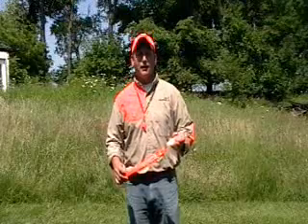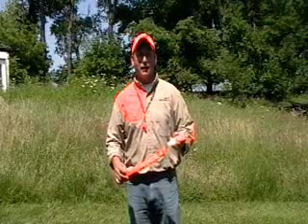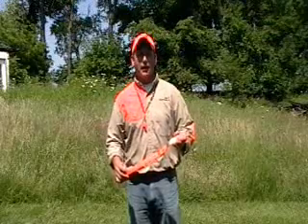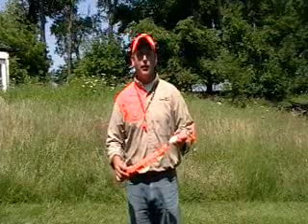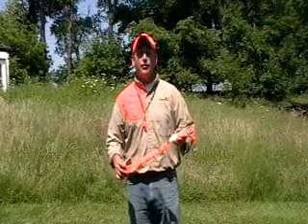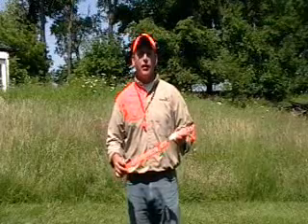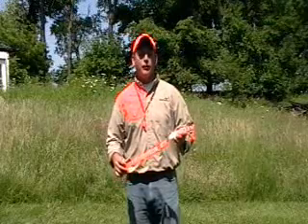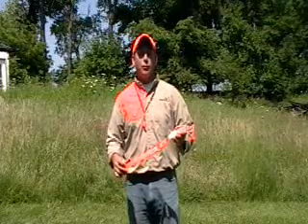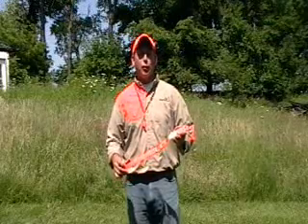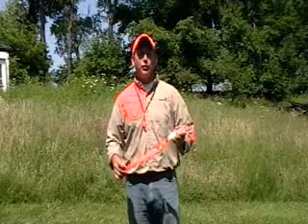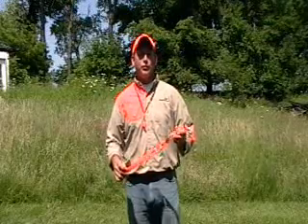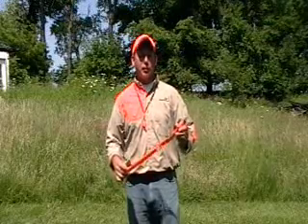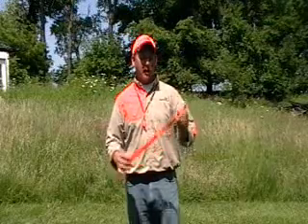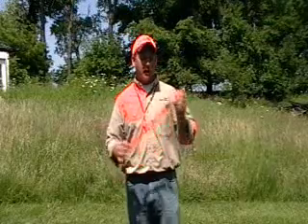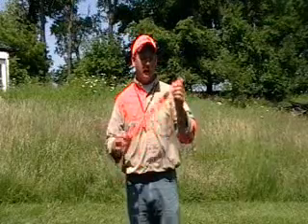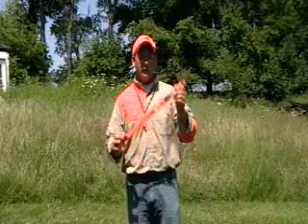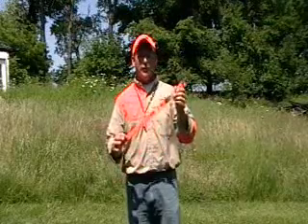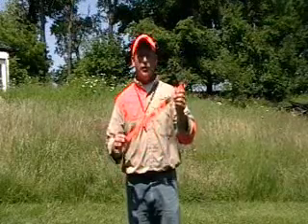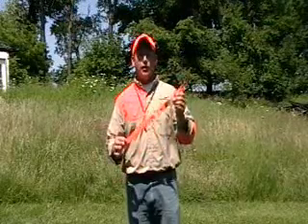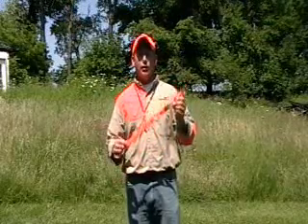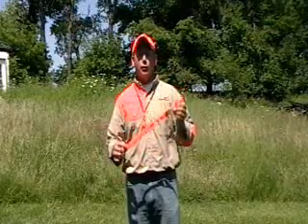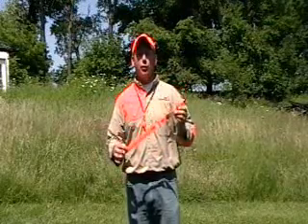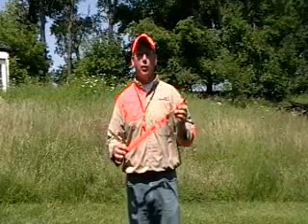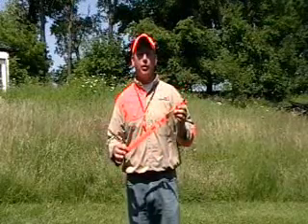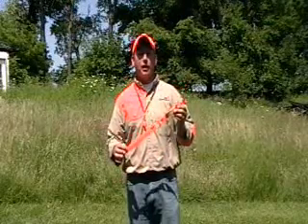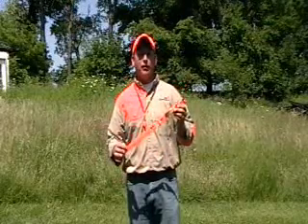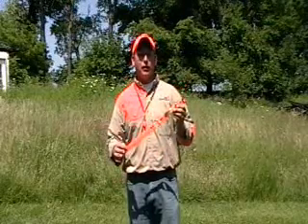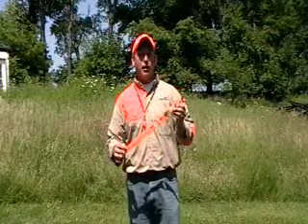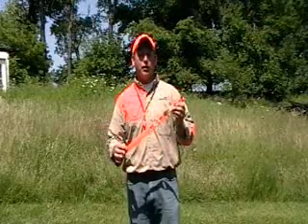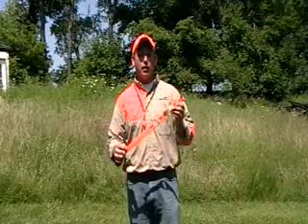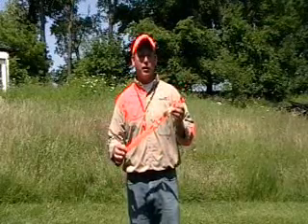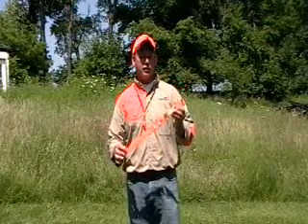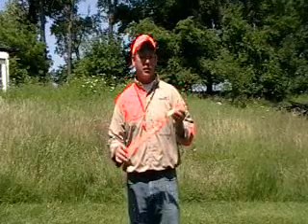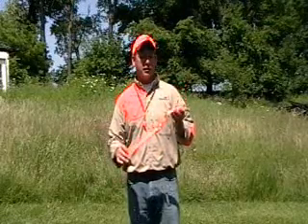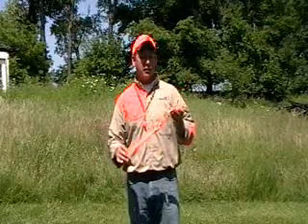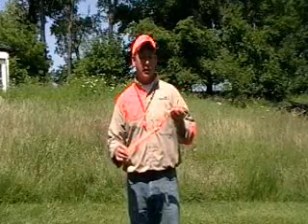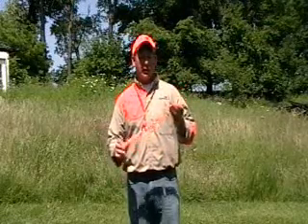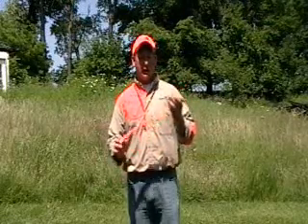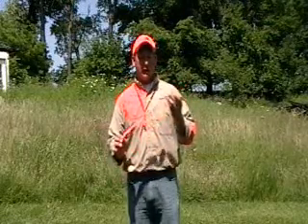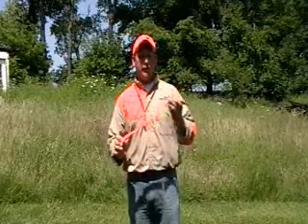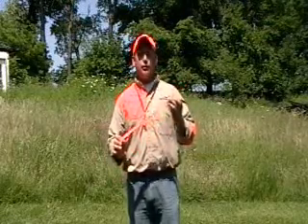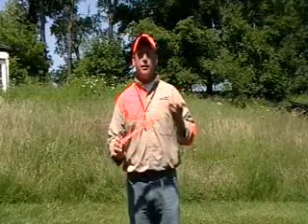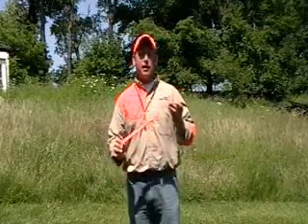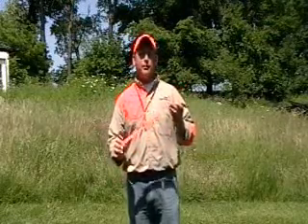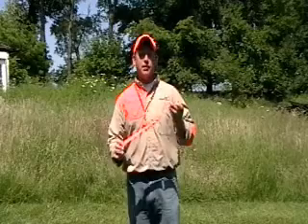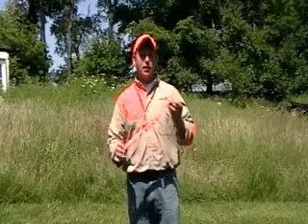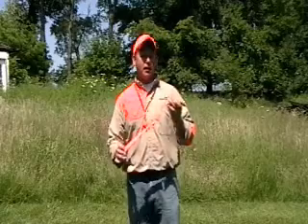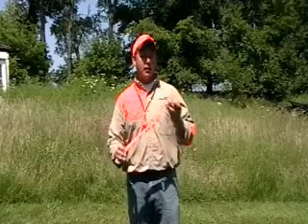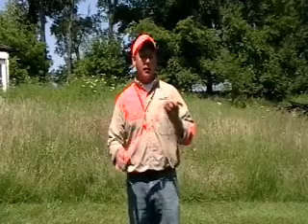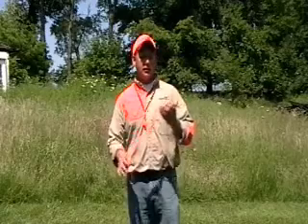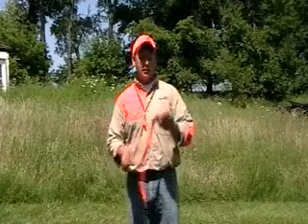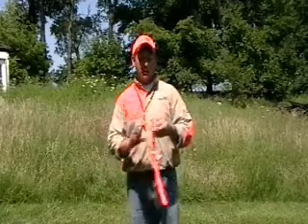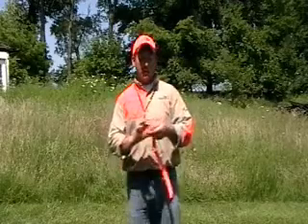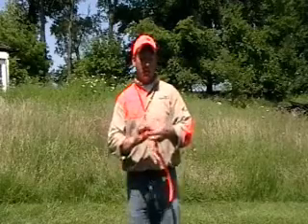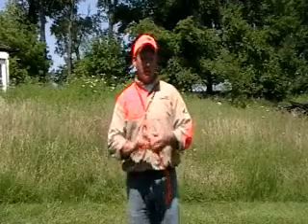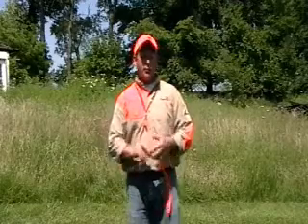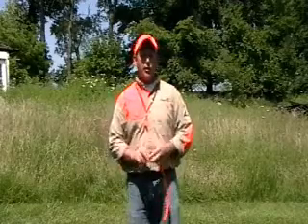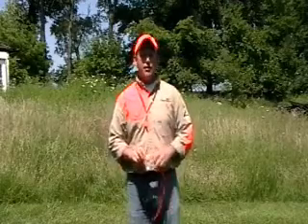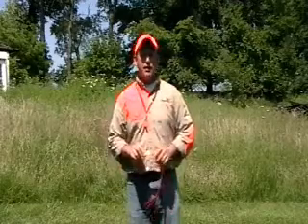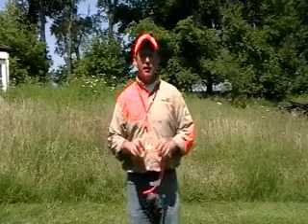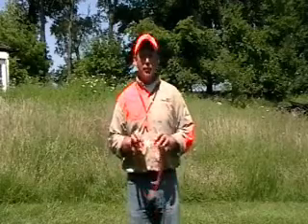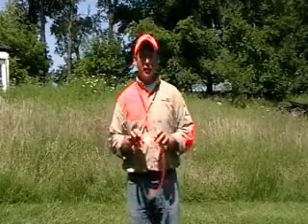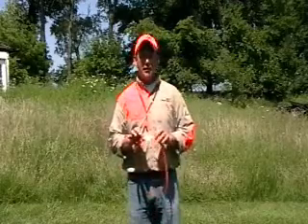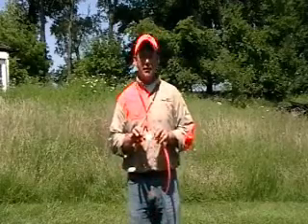Hi, this is Dave with Pointer Supply. I'm going to talk real quick about dog collars and different types of dog collars, as well as nameplates.